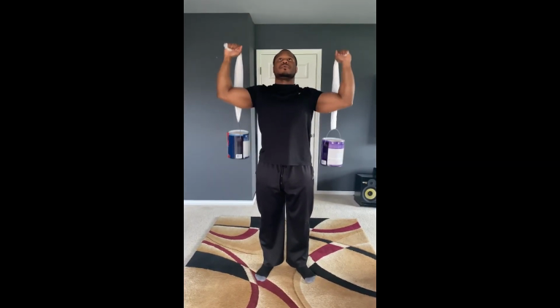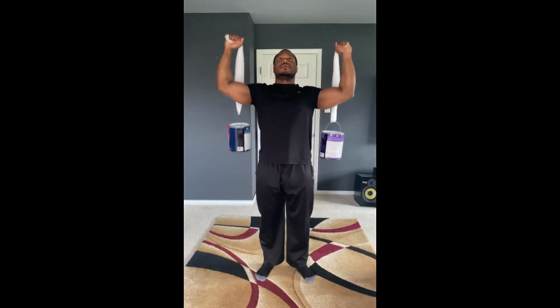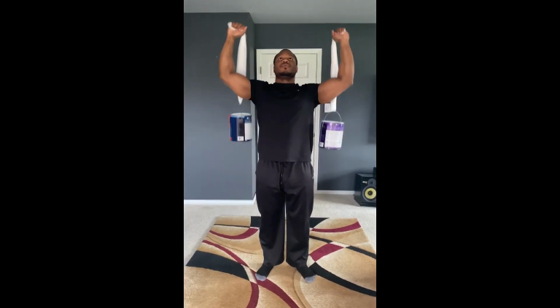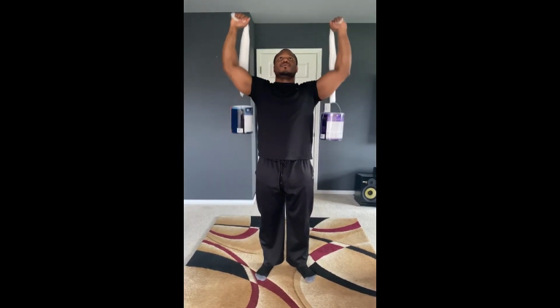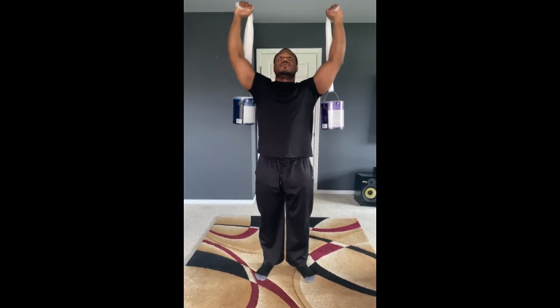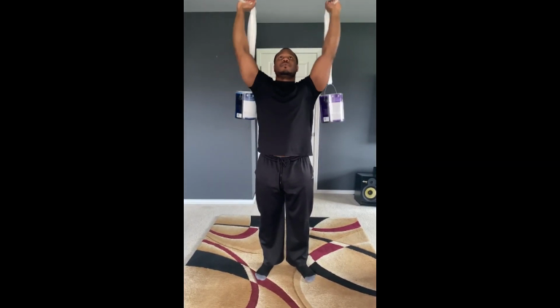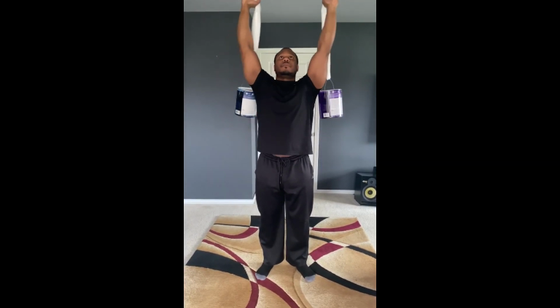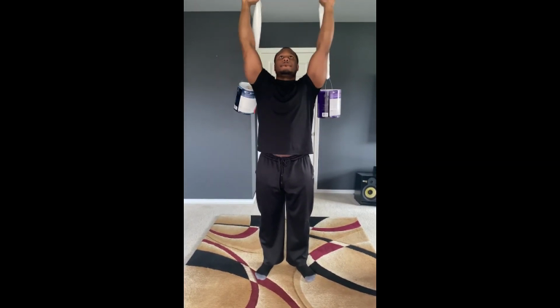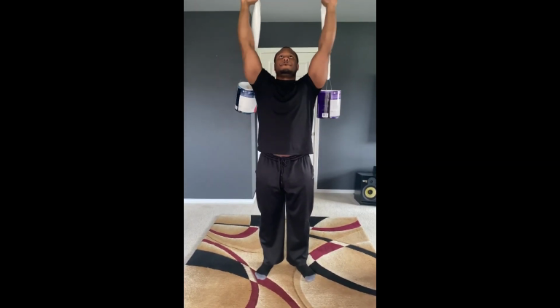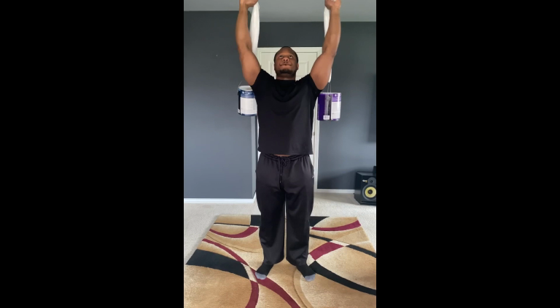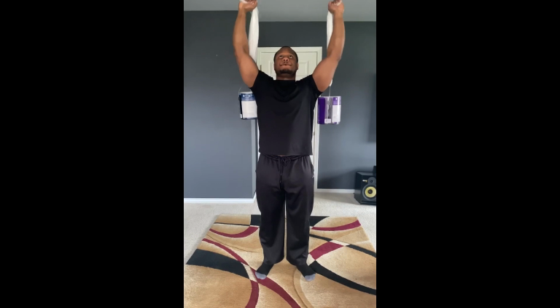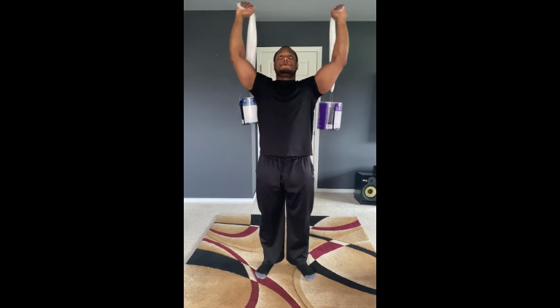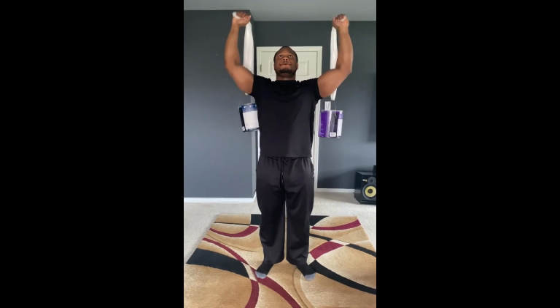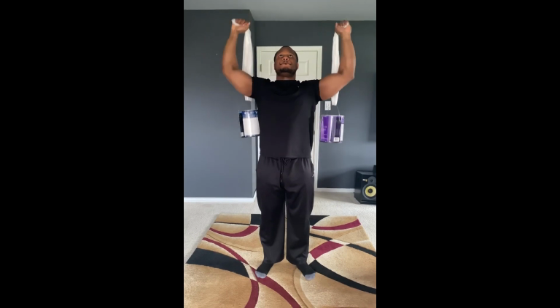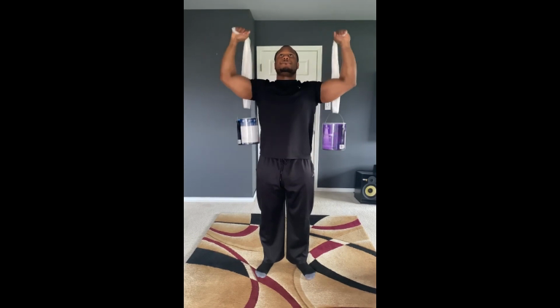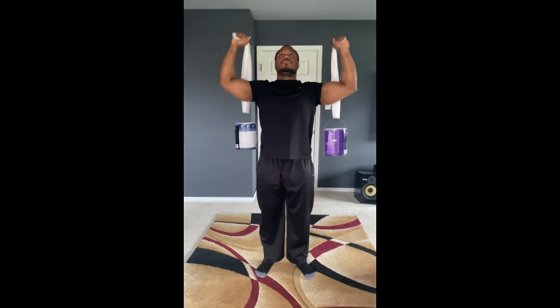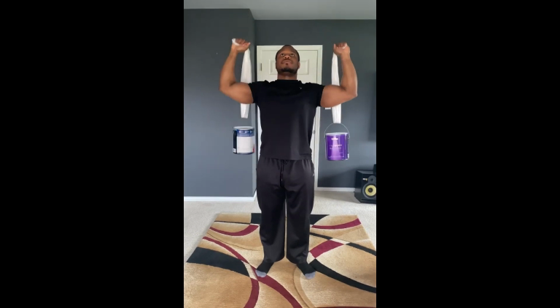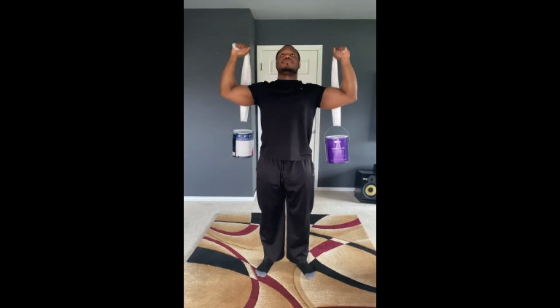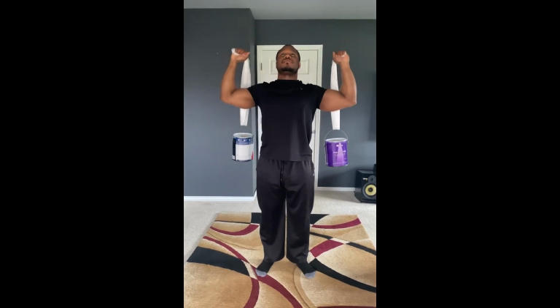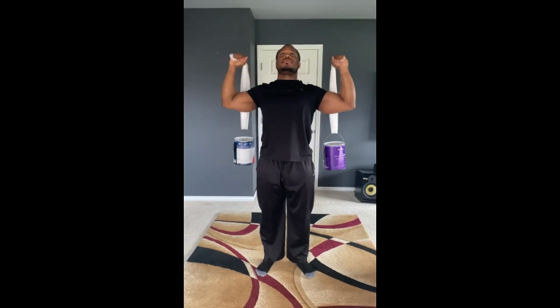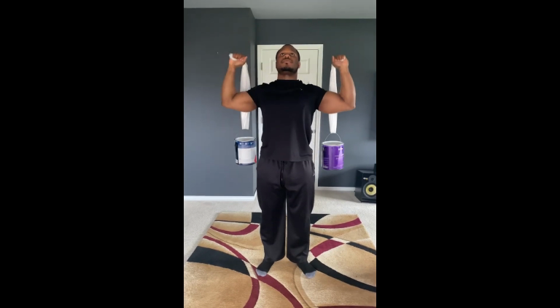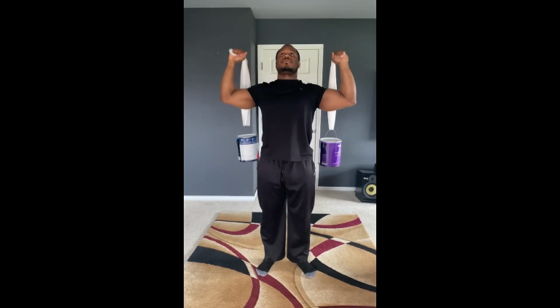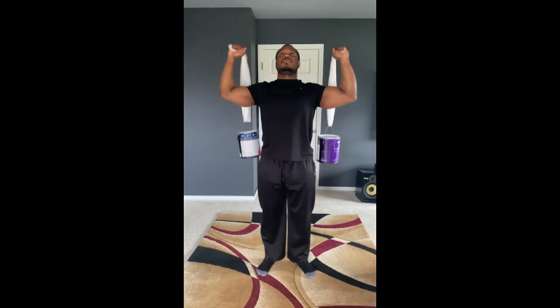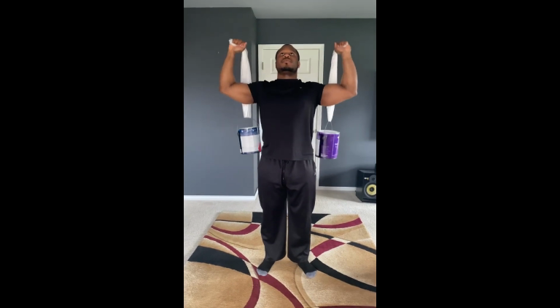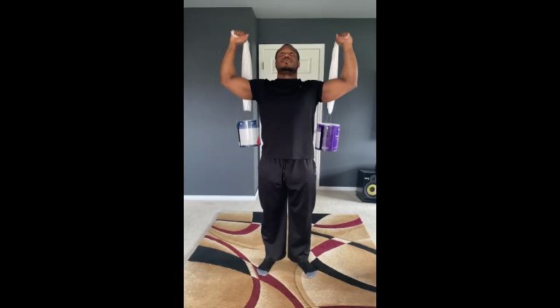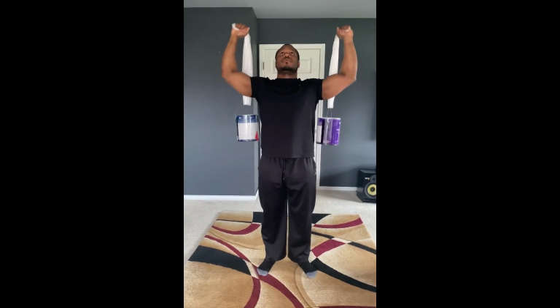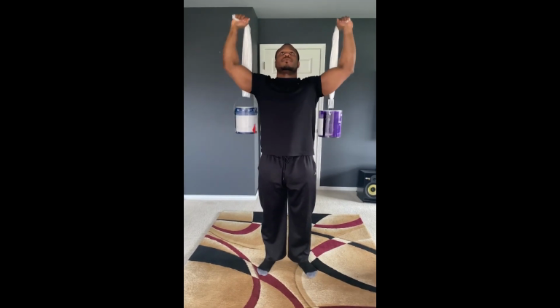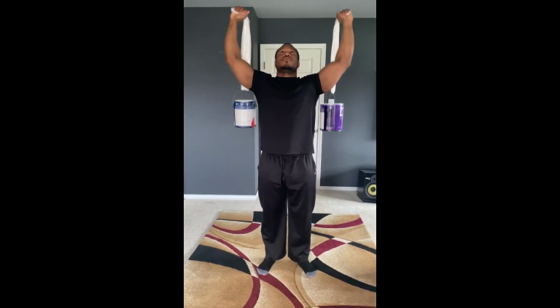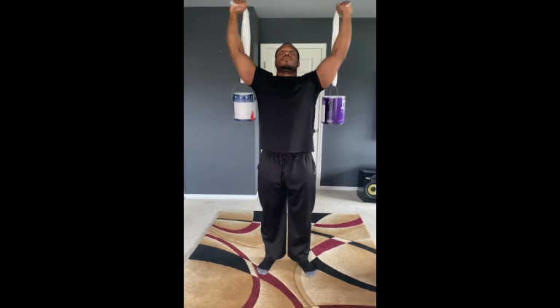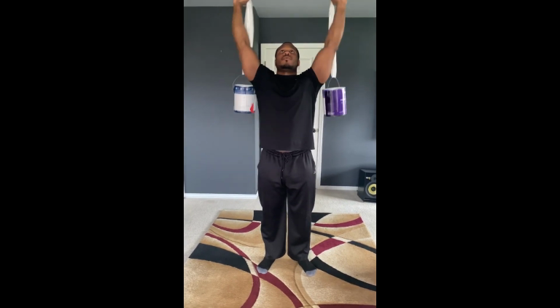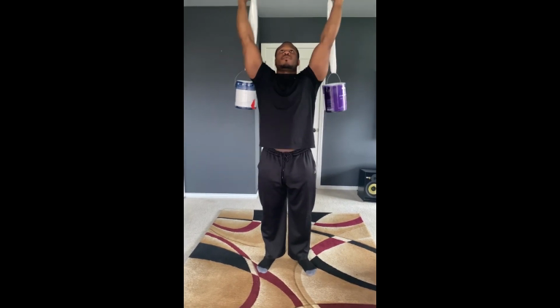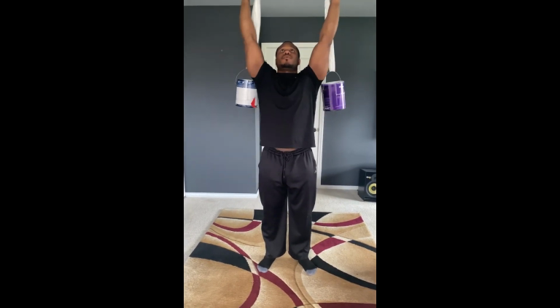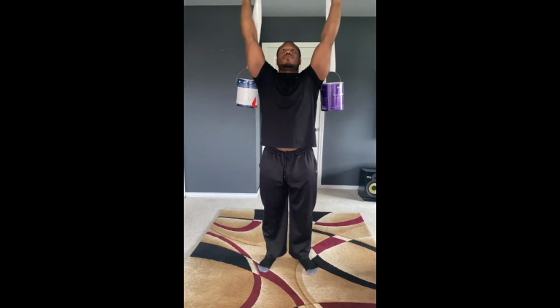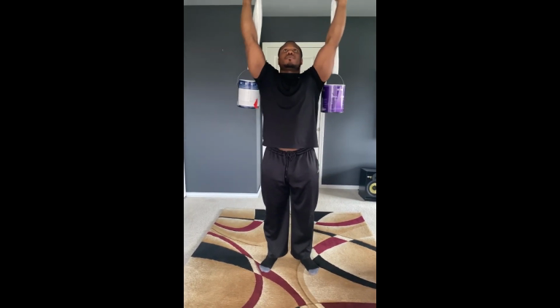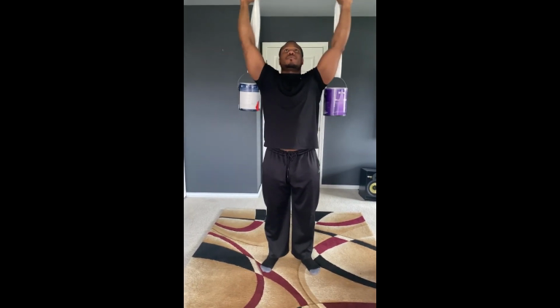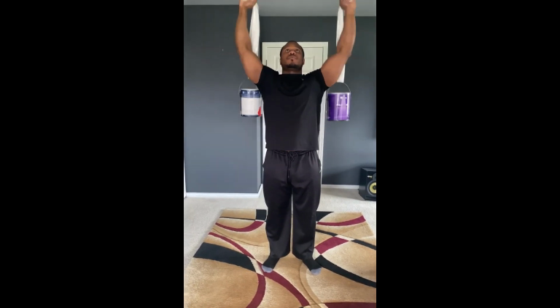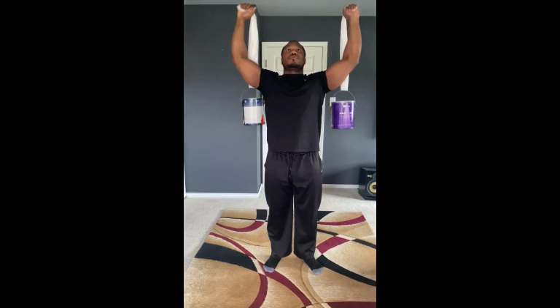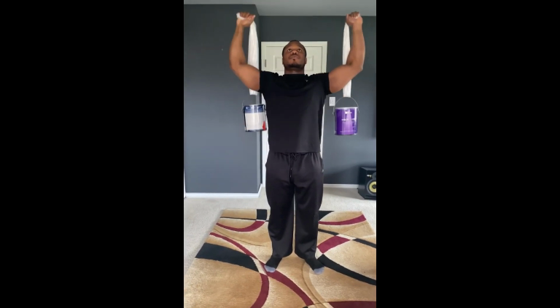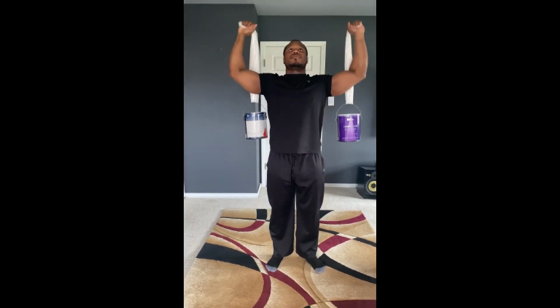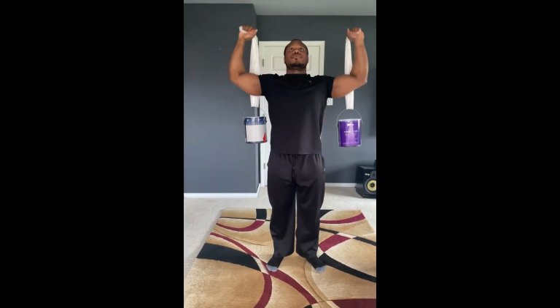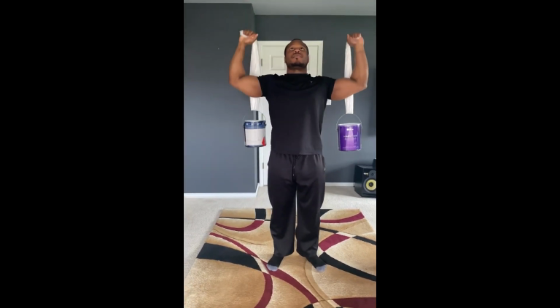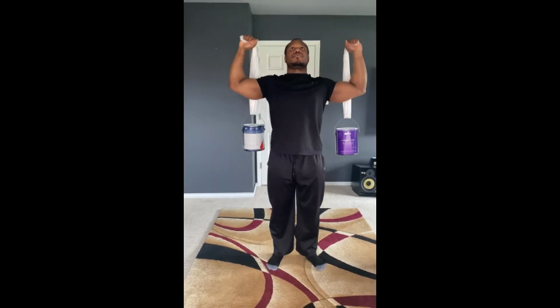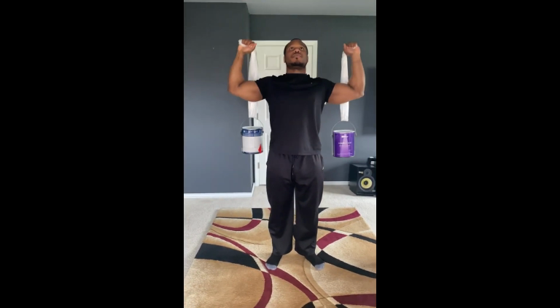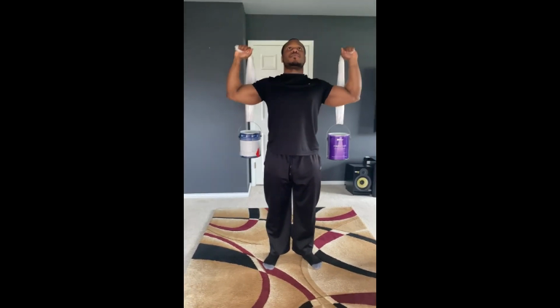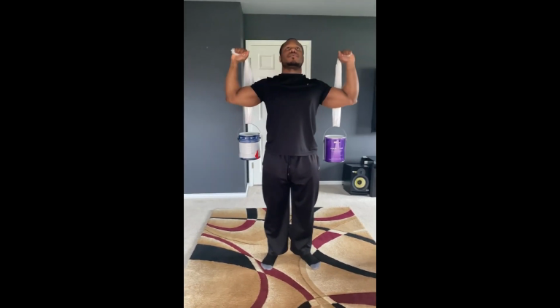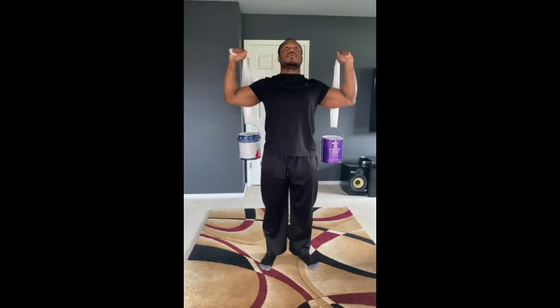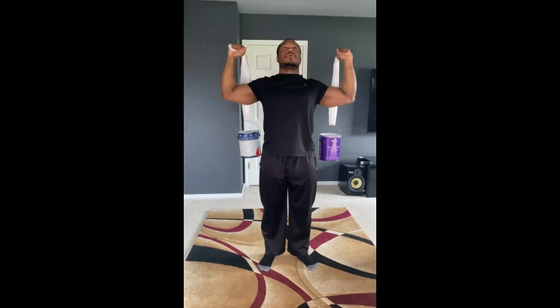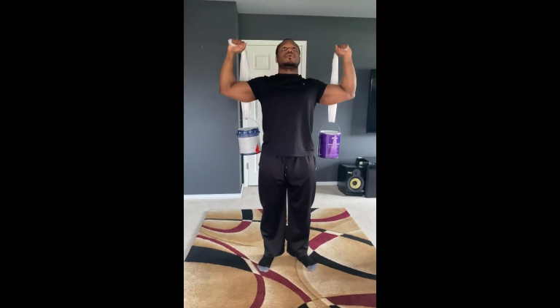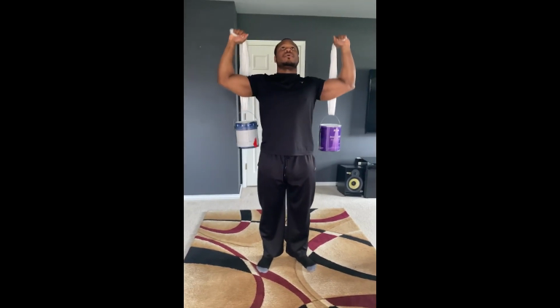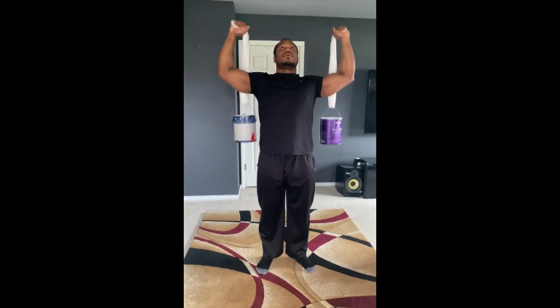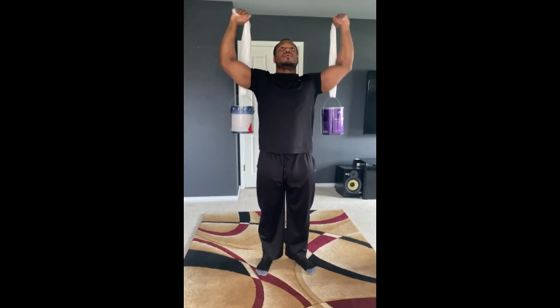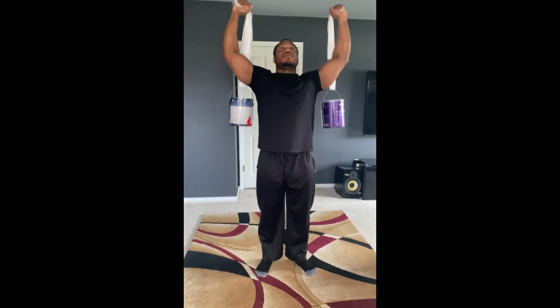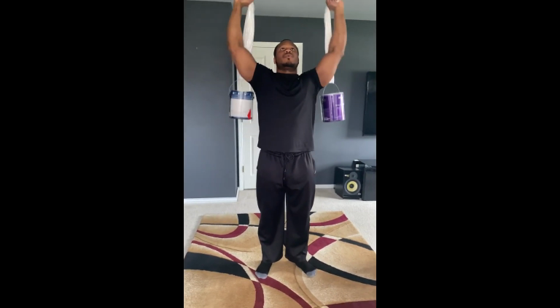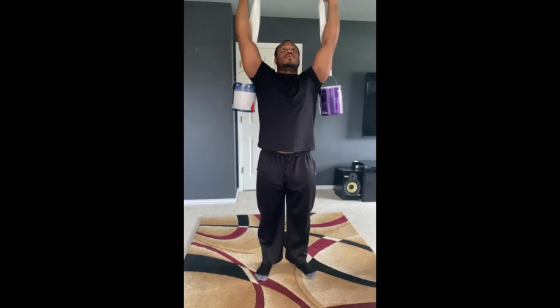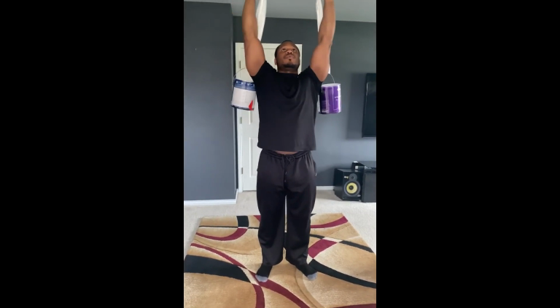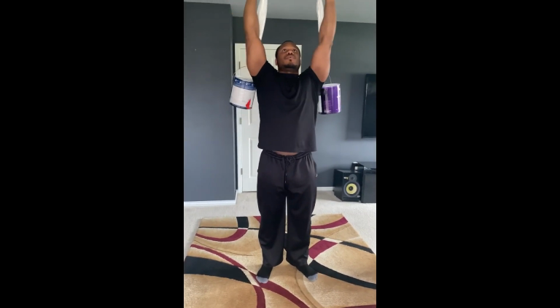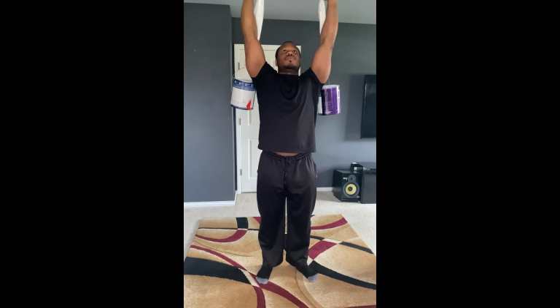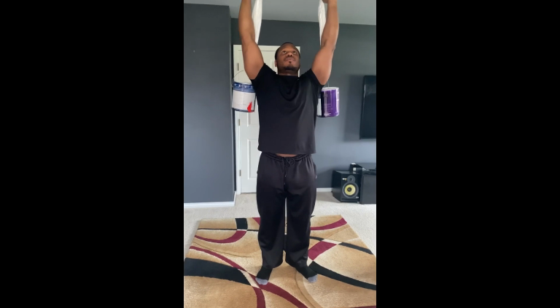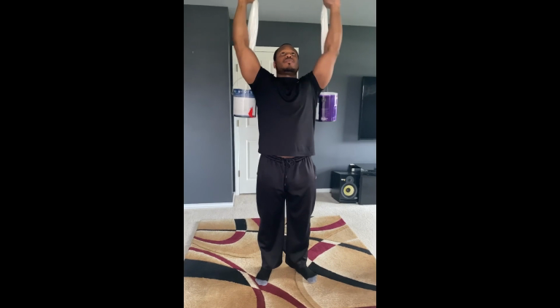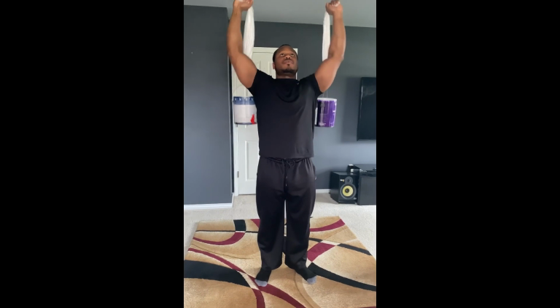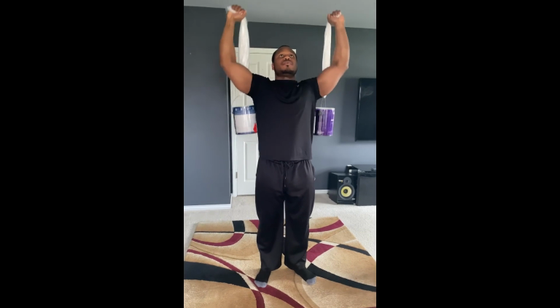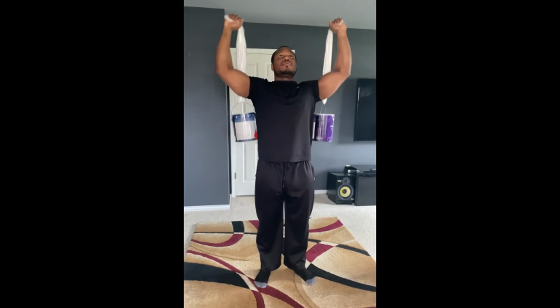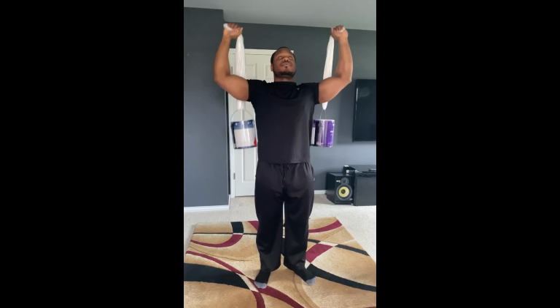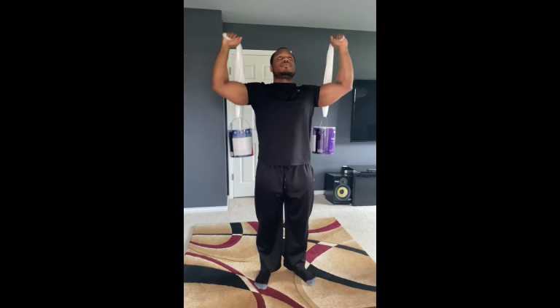Stand with your chest out and core engaged and push the bags upwards, extending your elbow but not locking it.